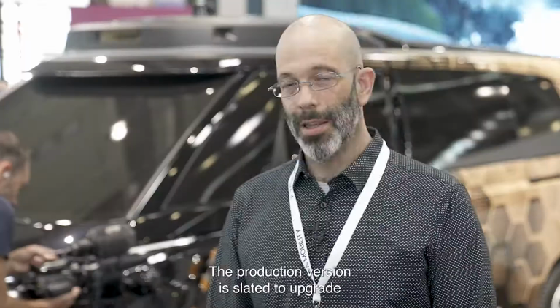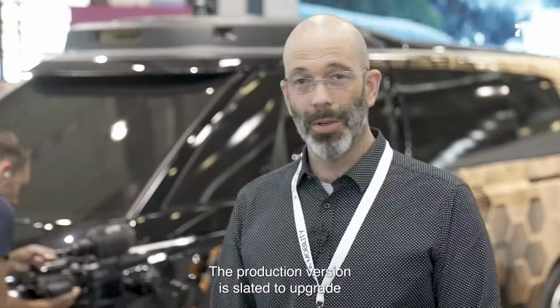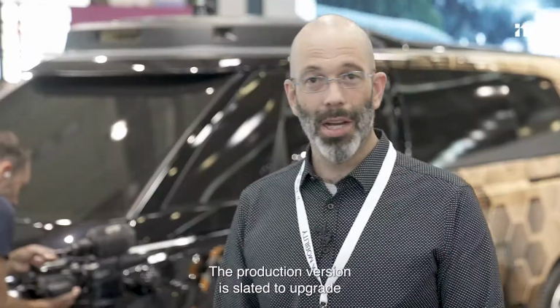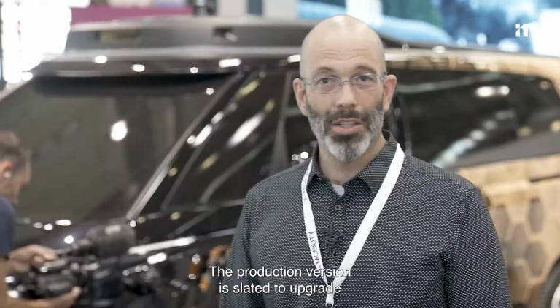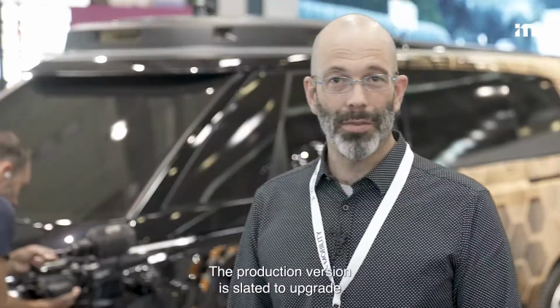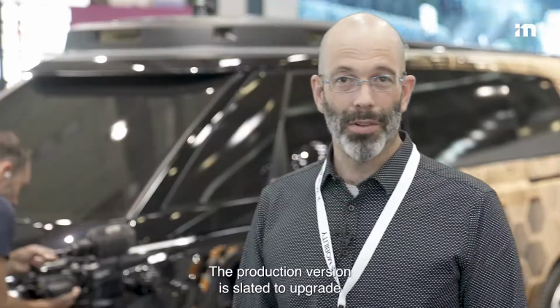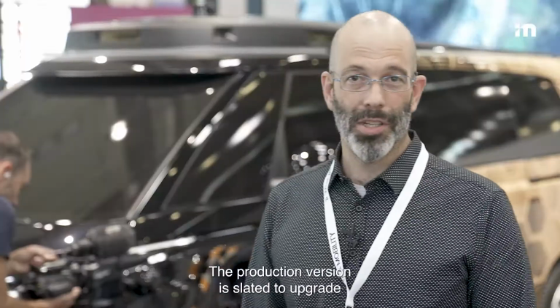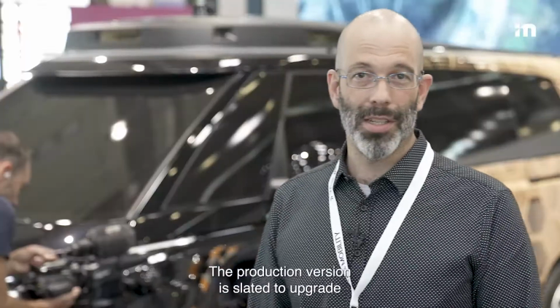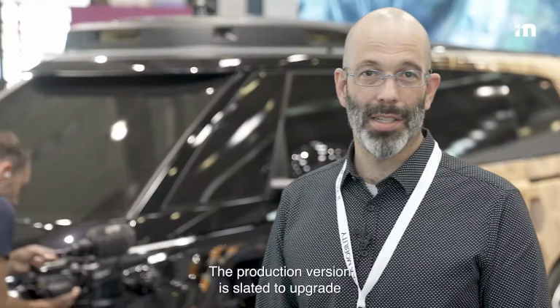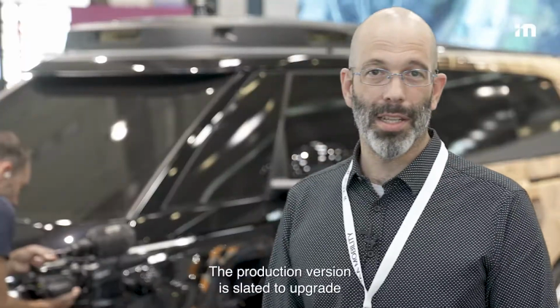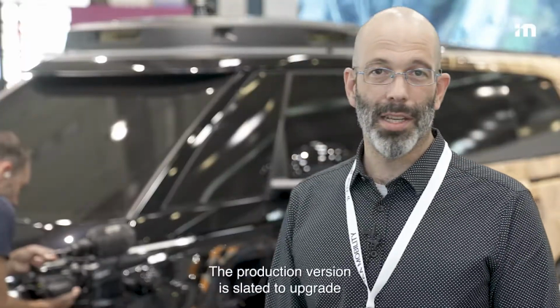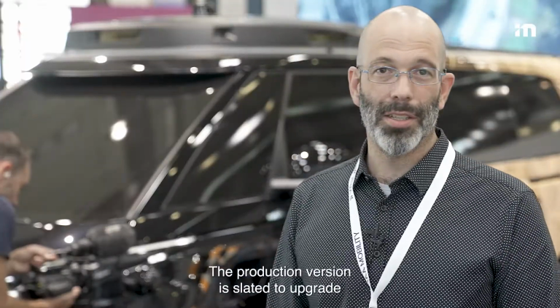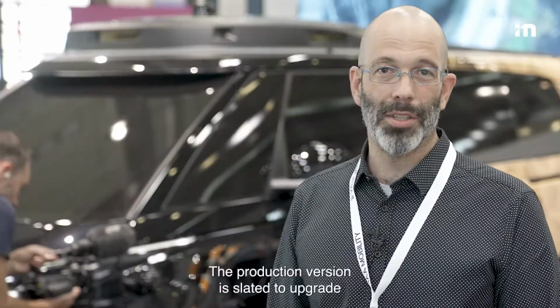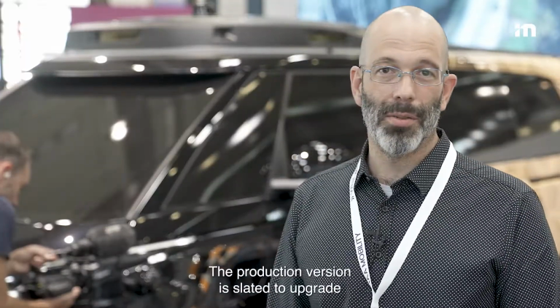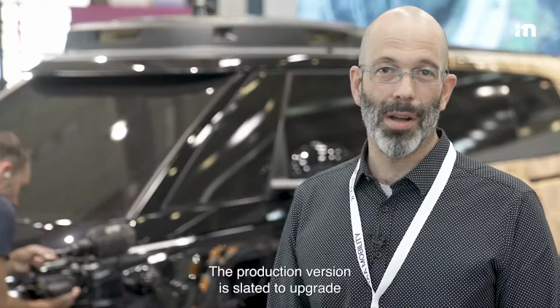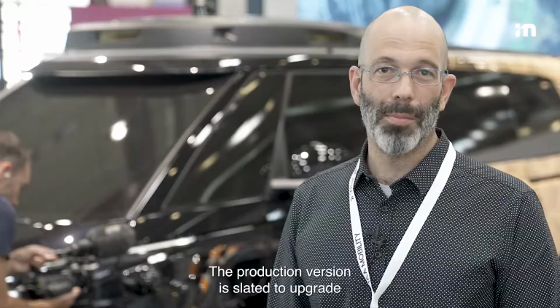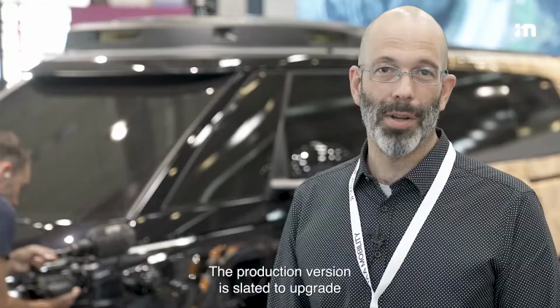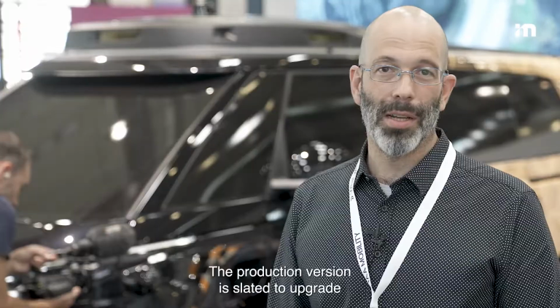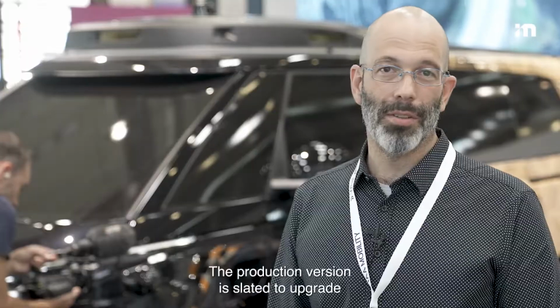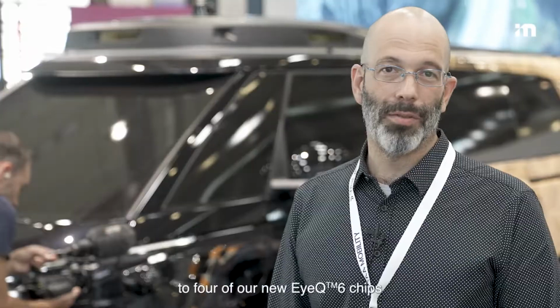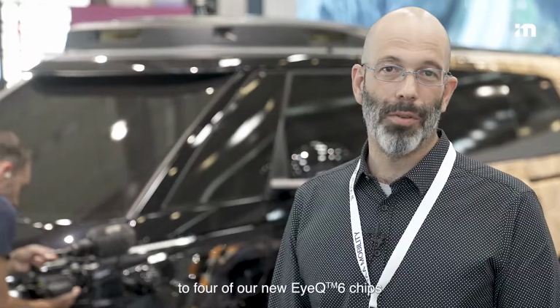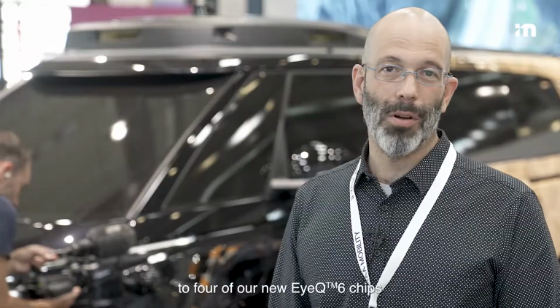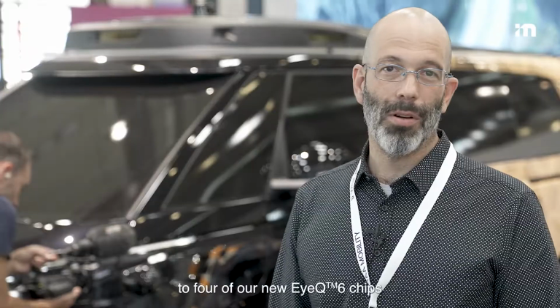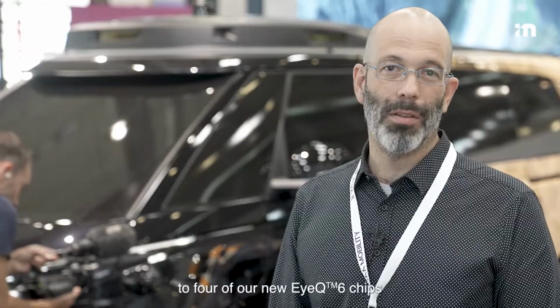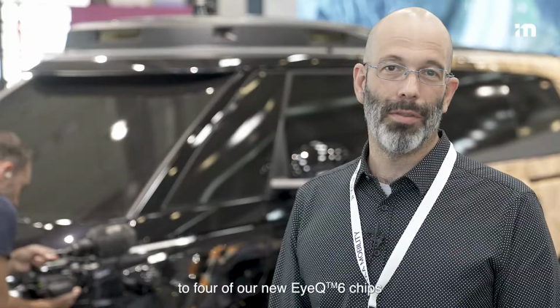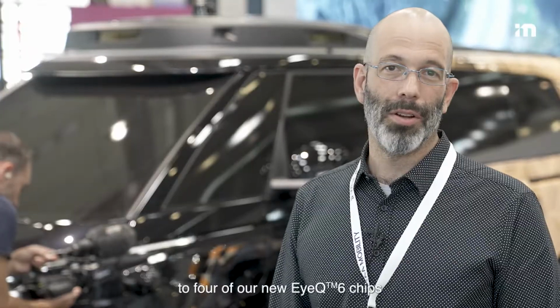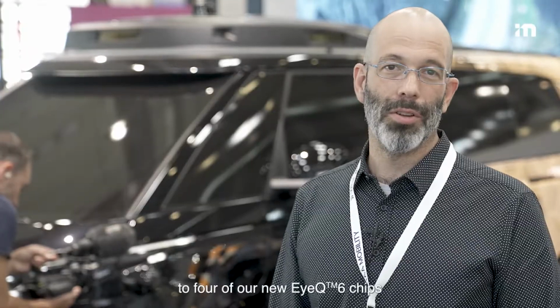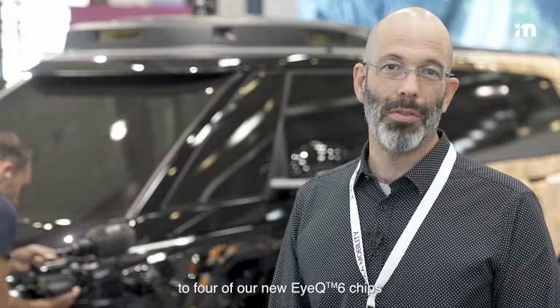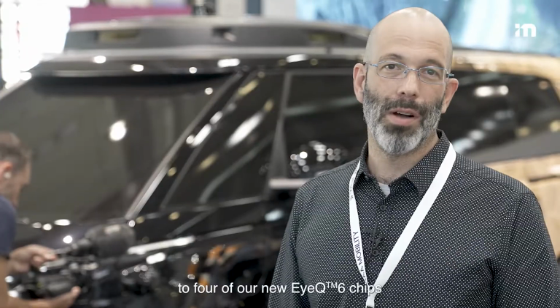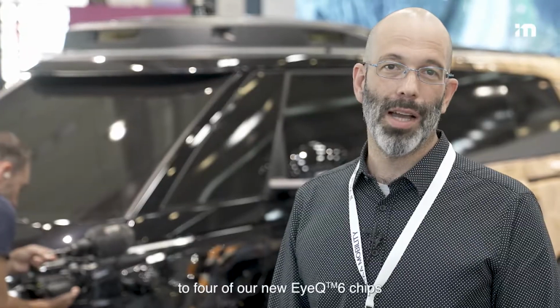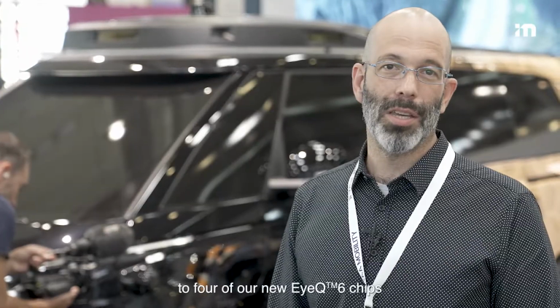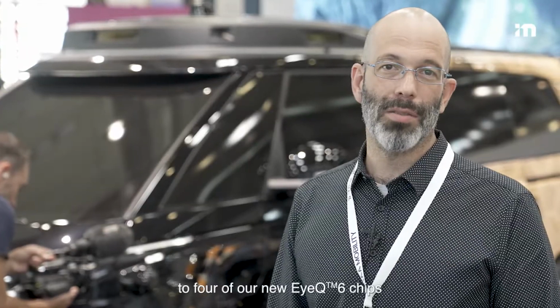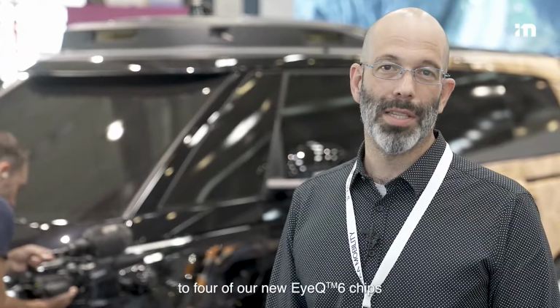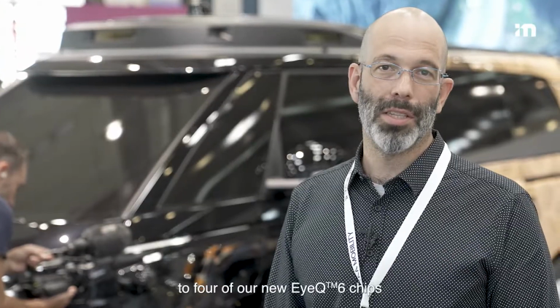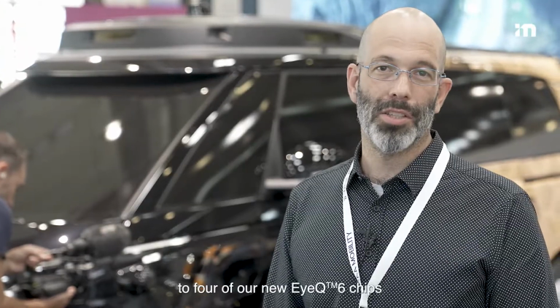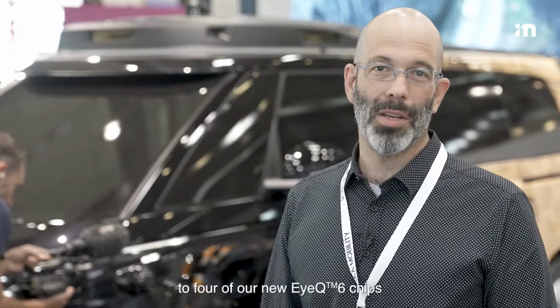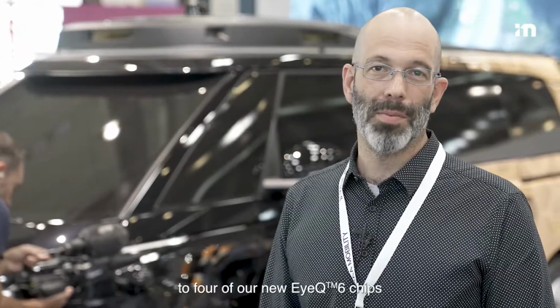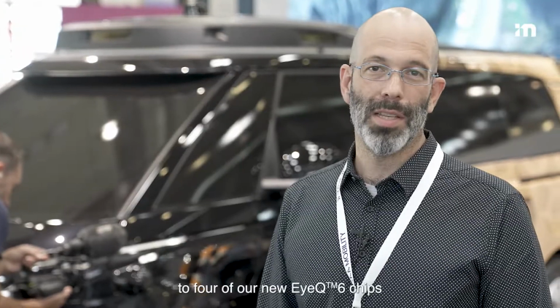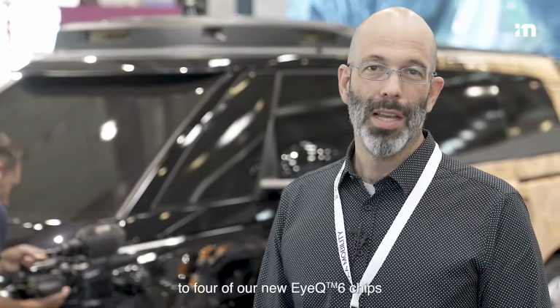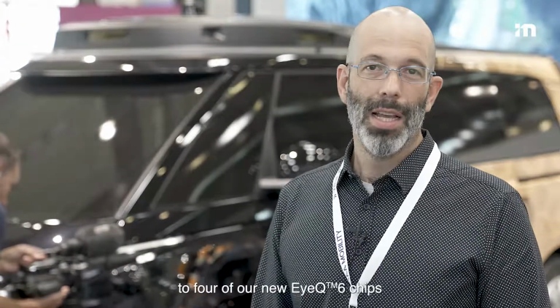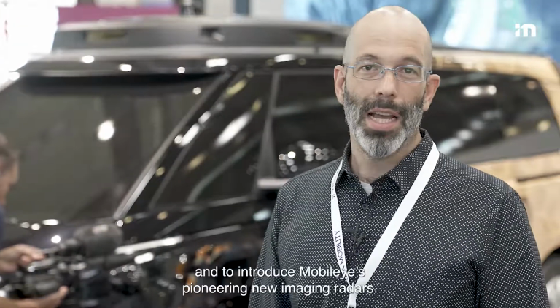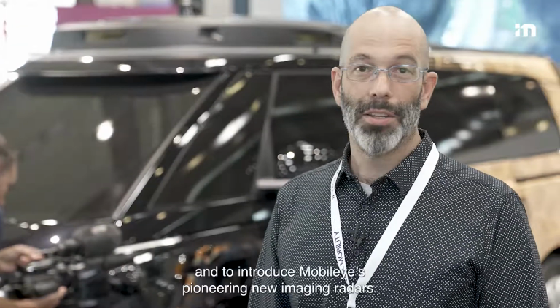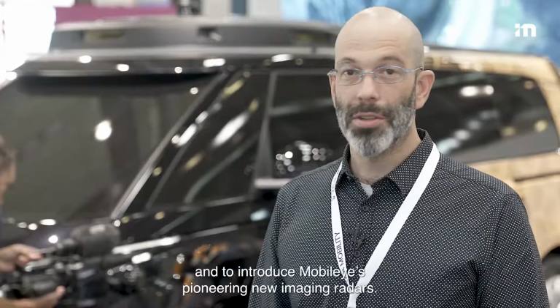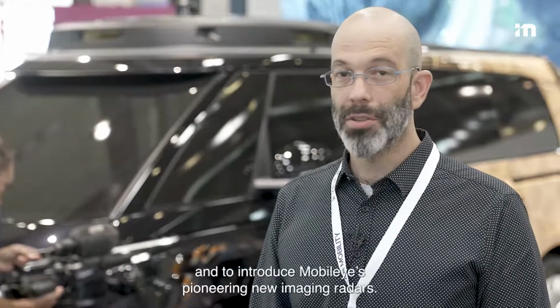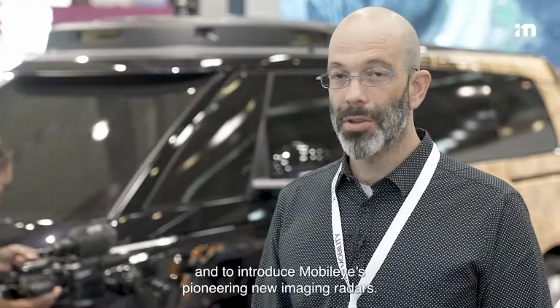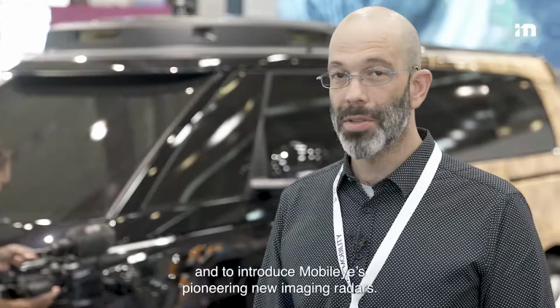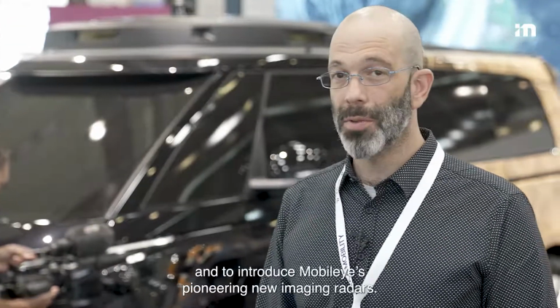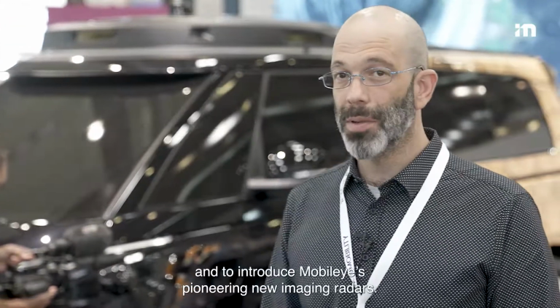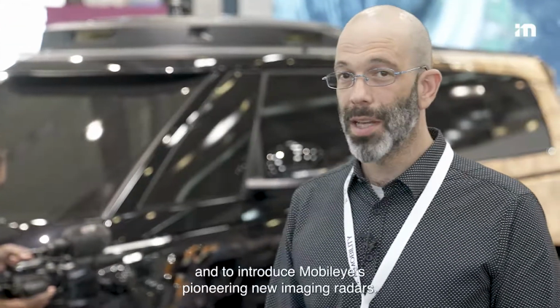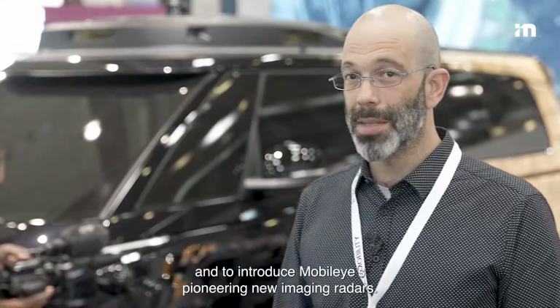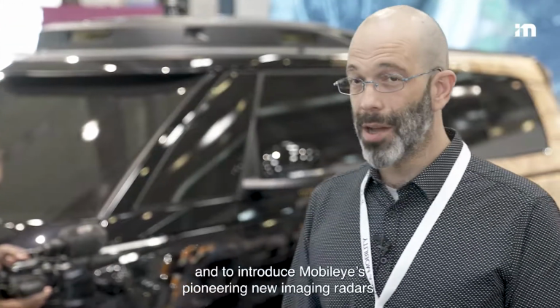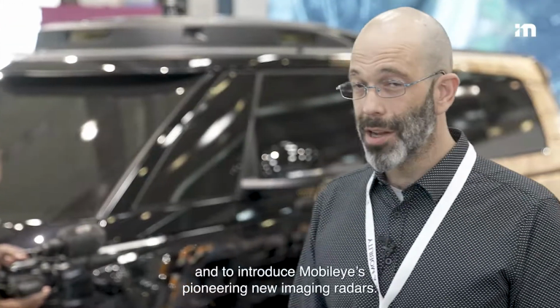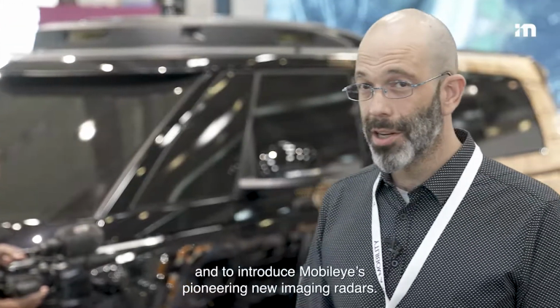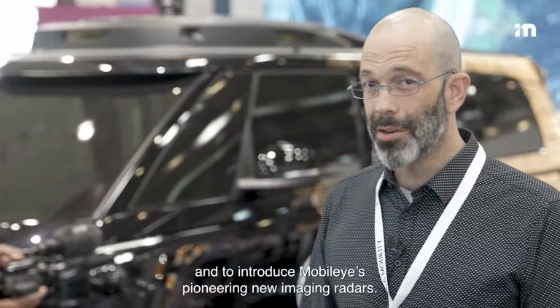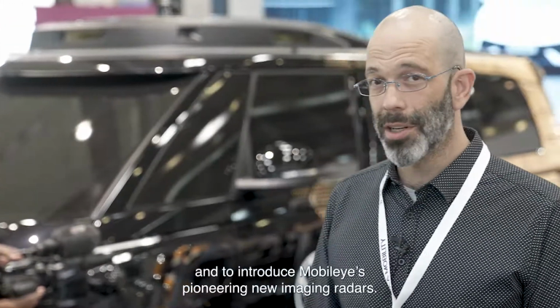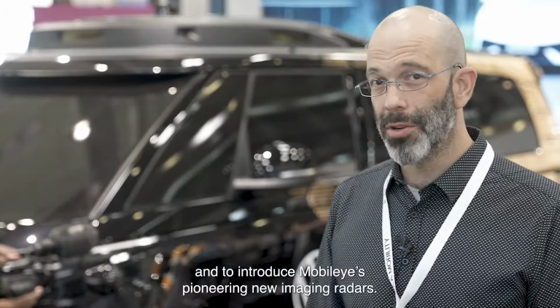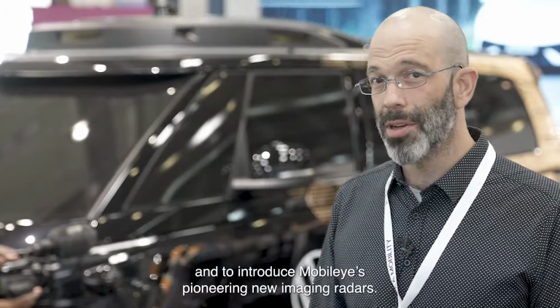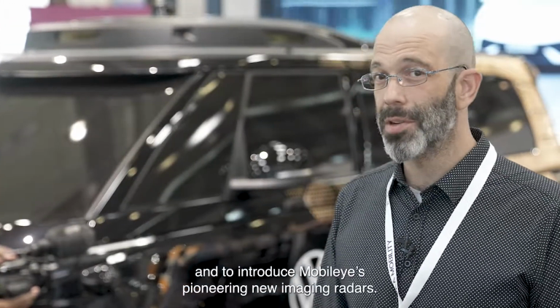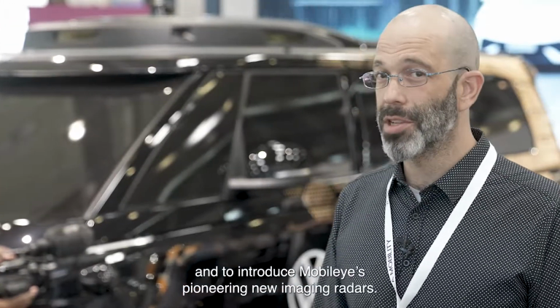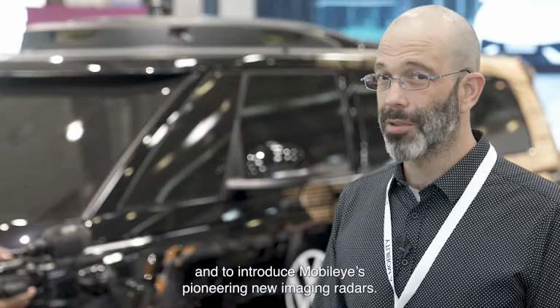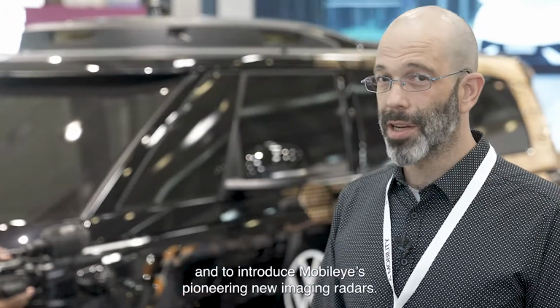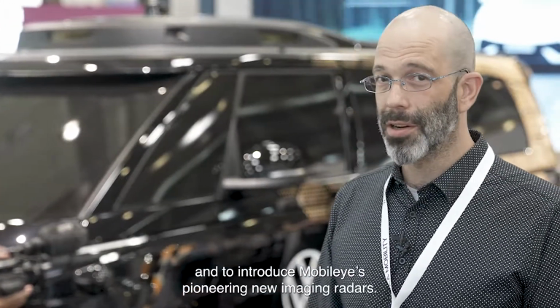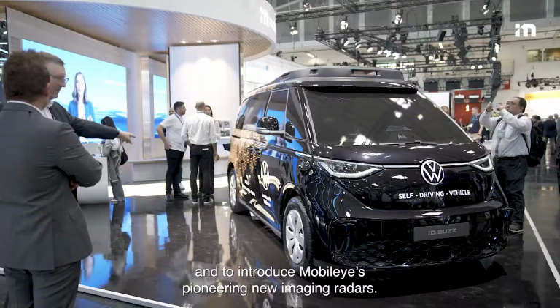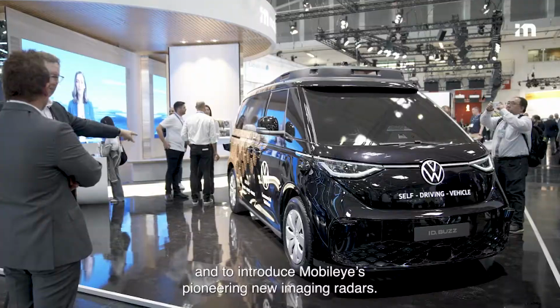The production version is slated to upgrade to four of our new IQ6 chips and to introduce Mobileye's pioneering new imaging radars.